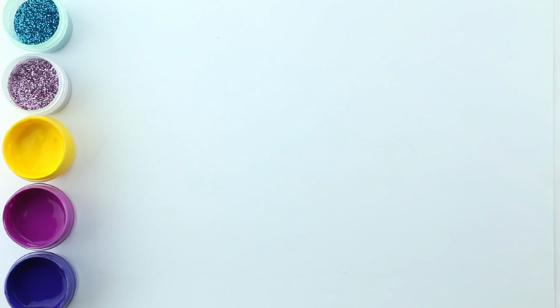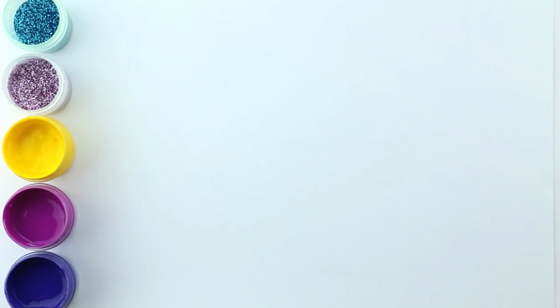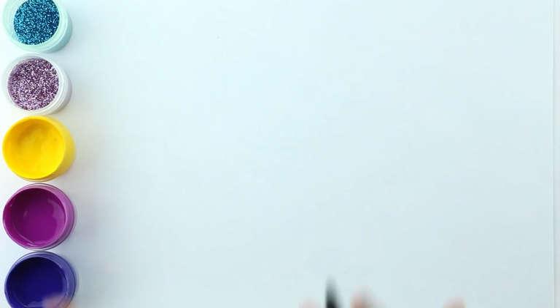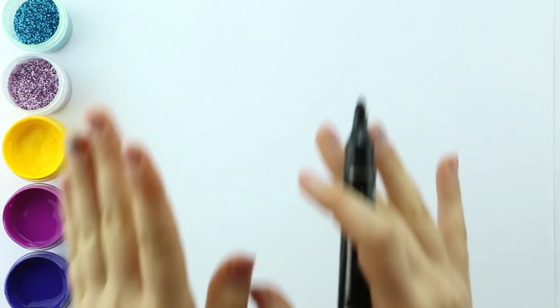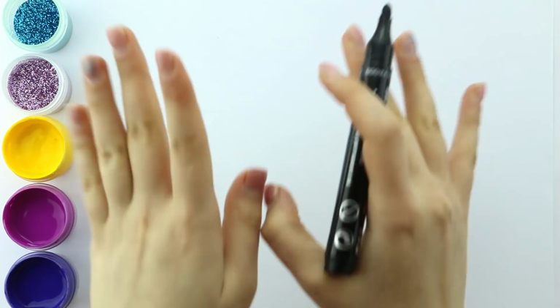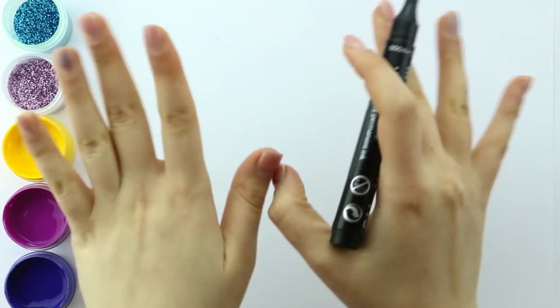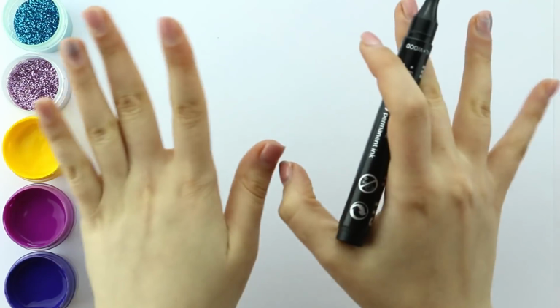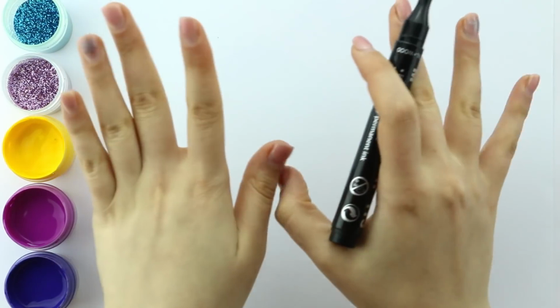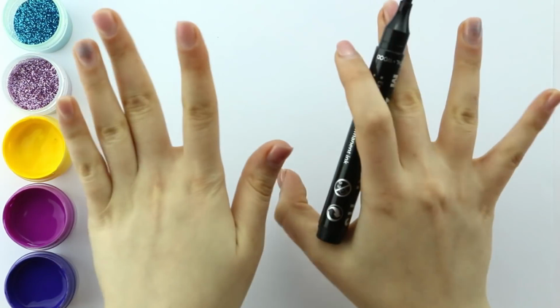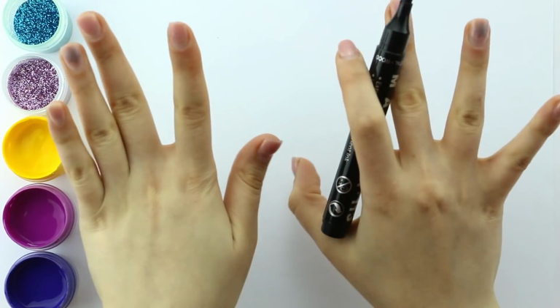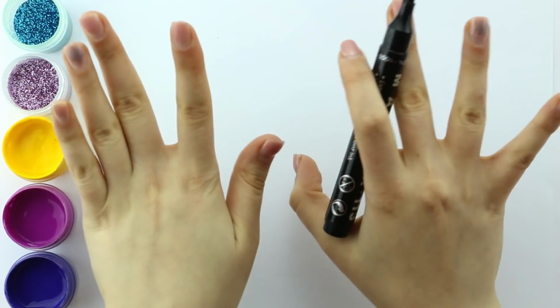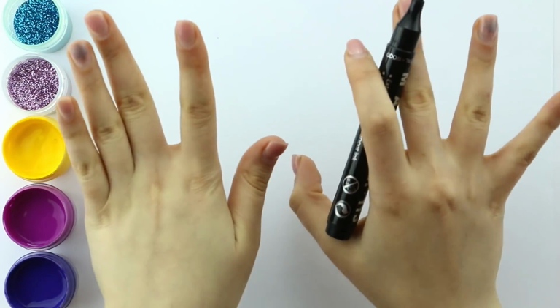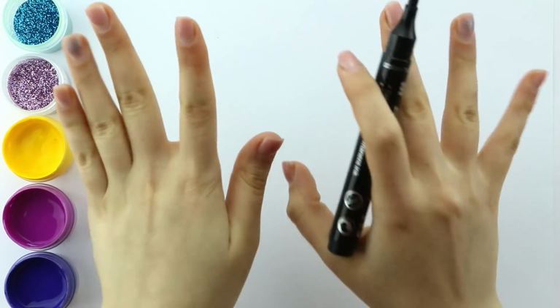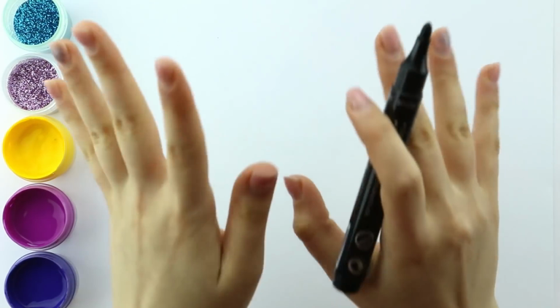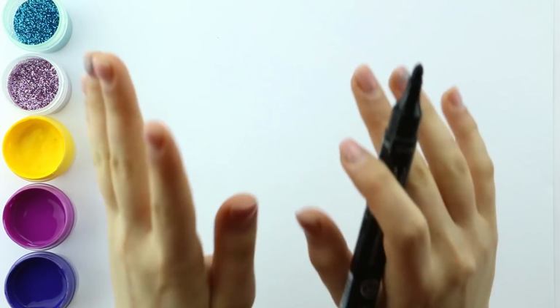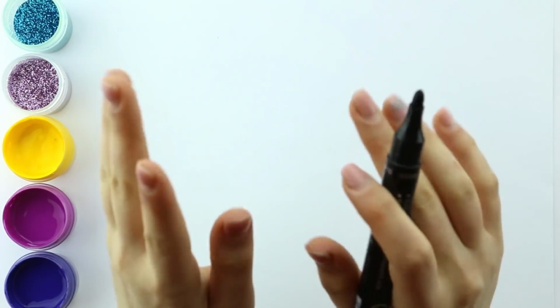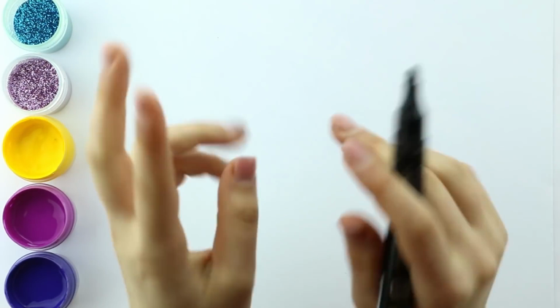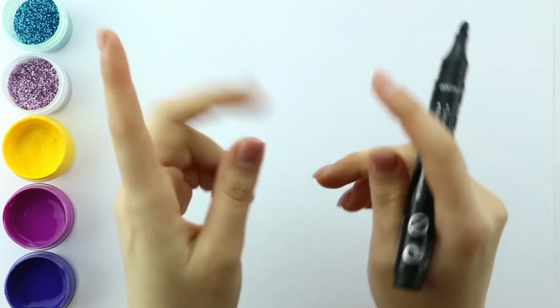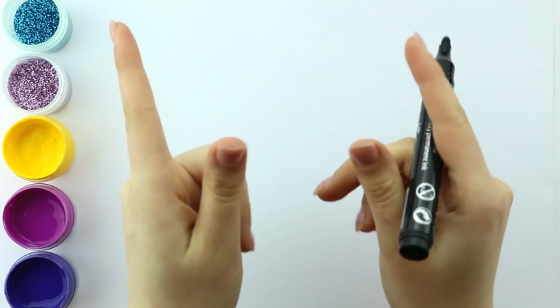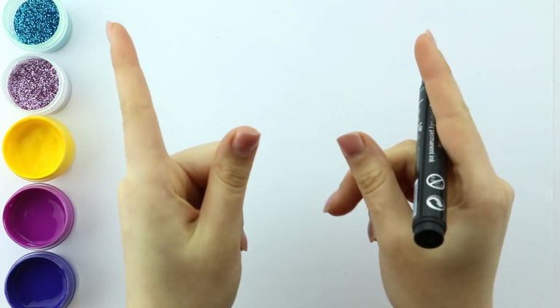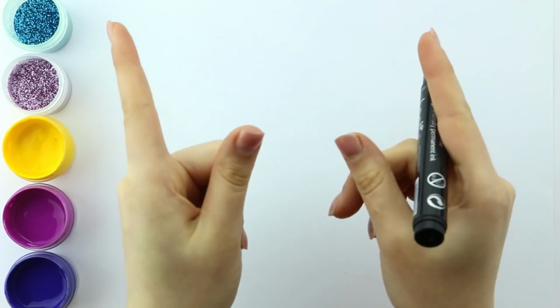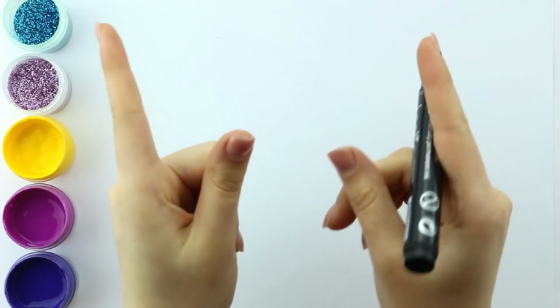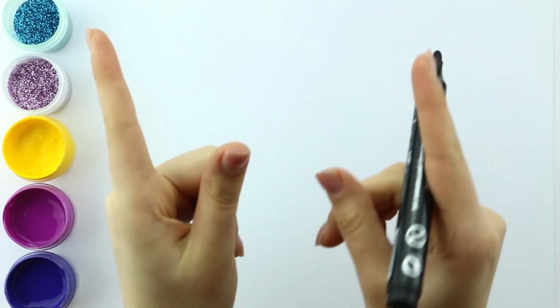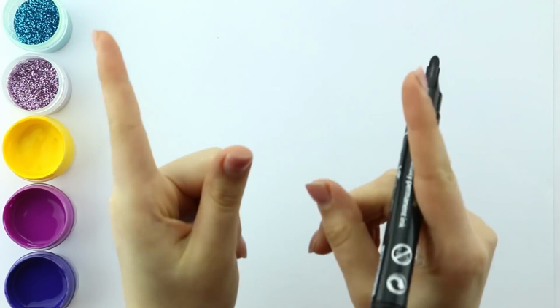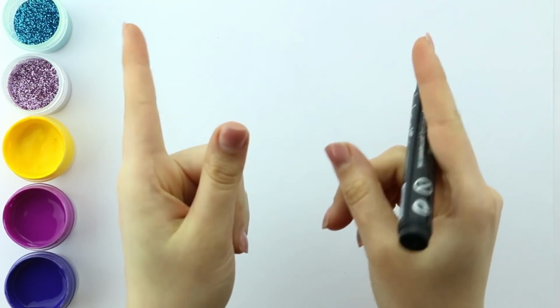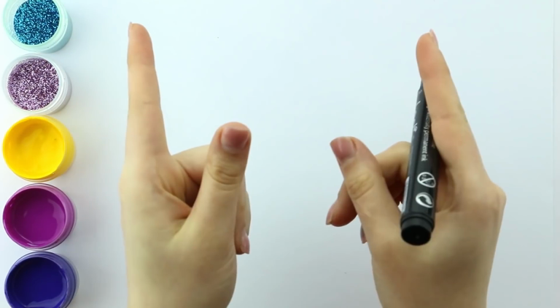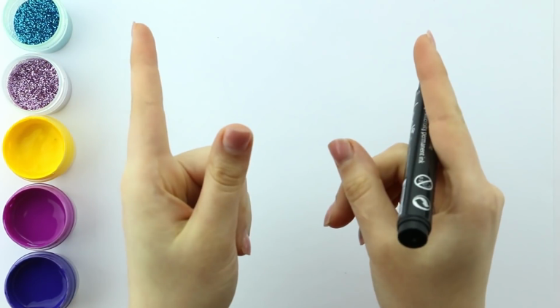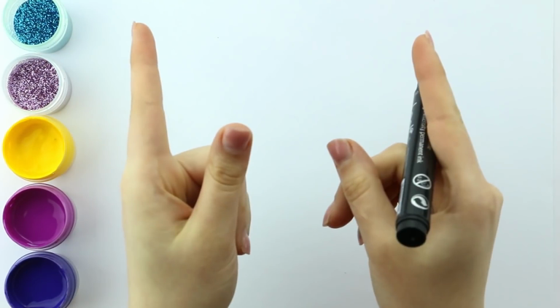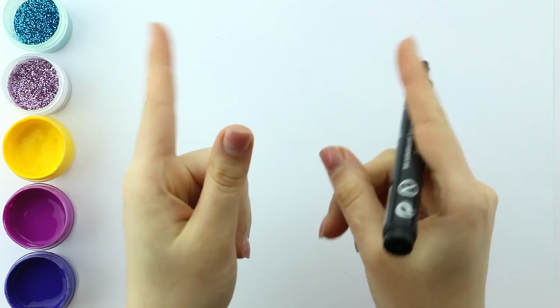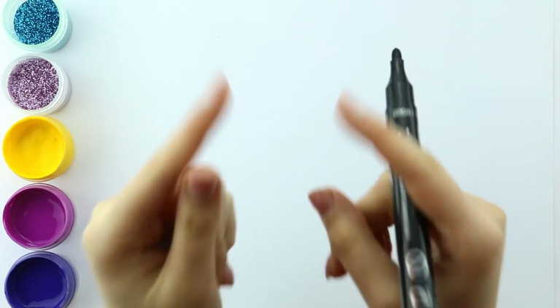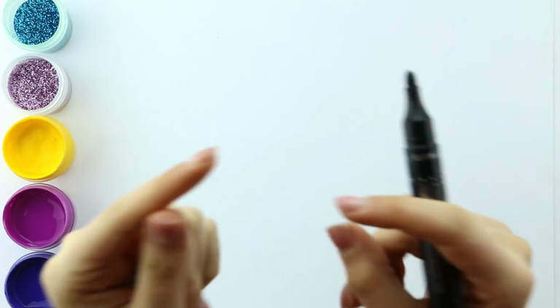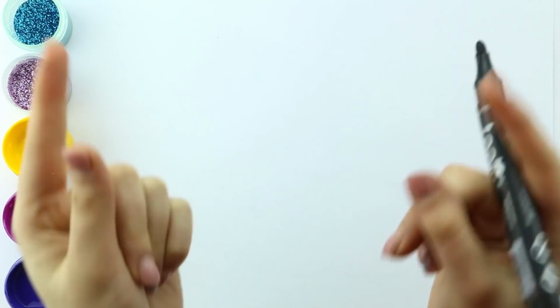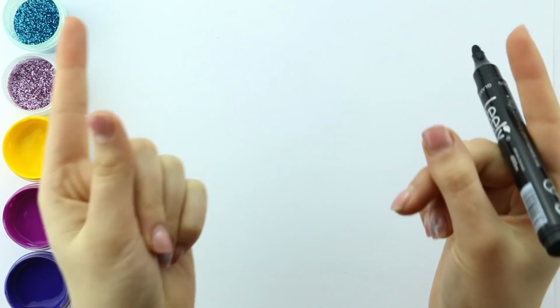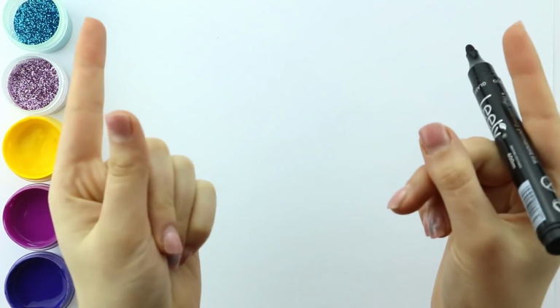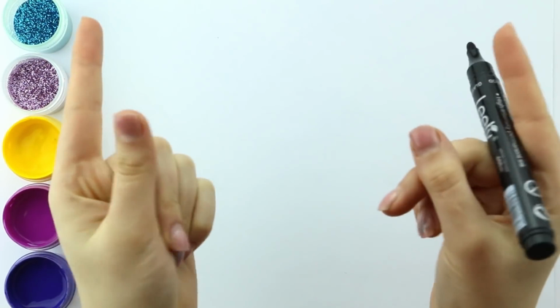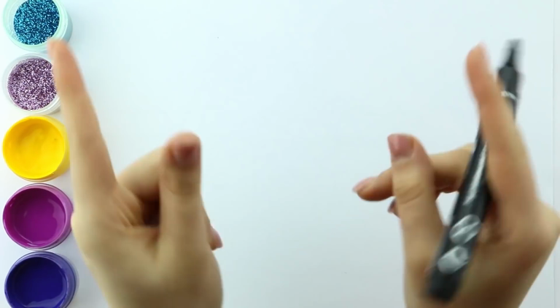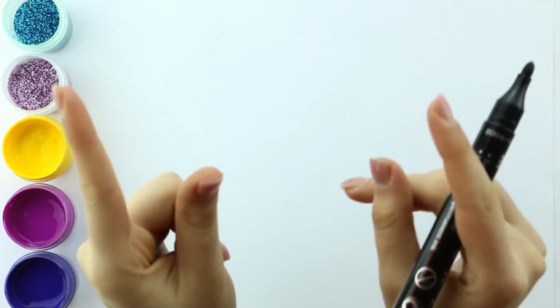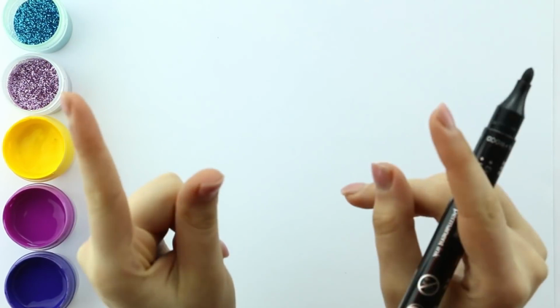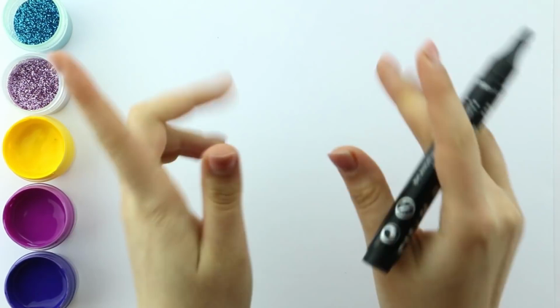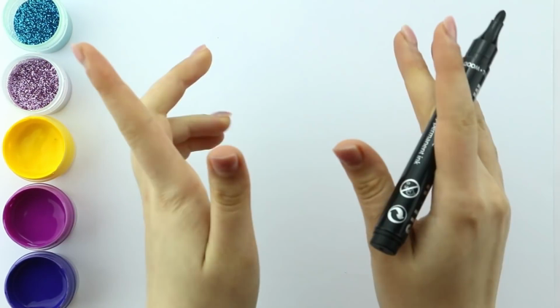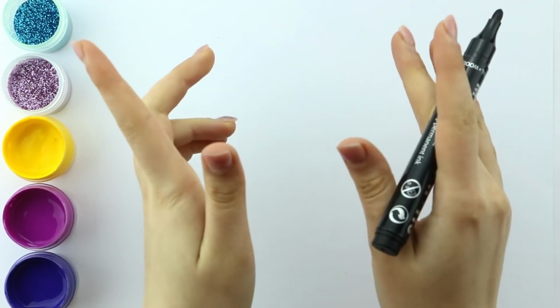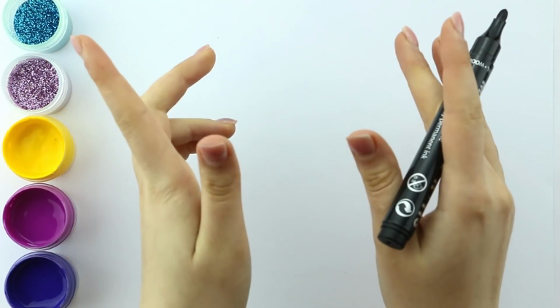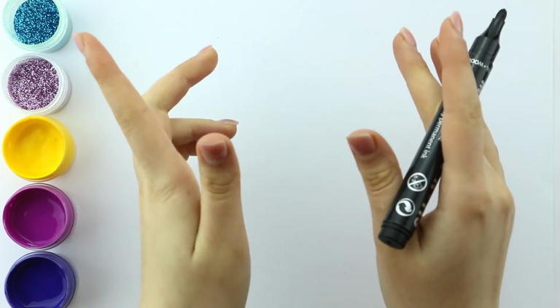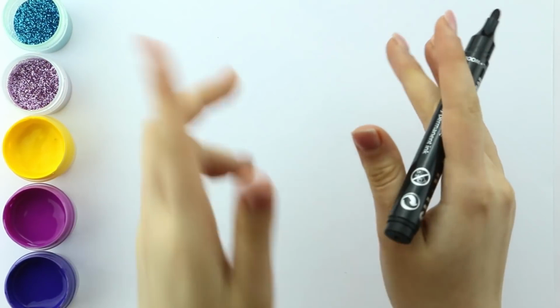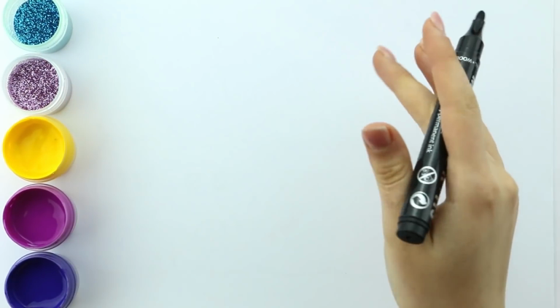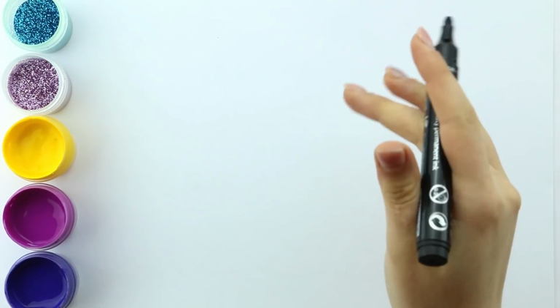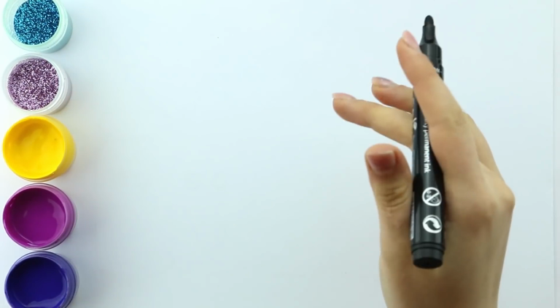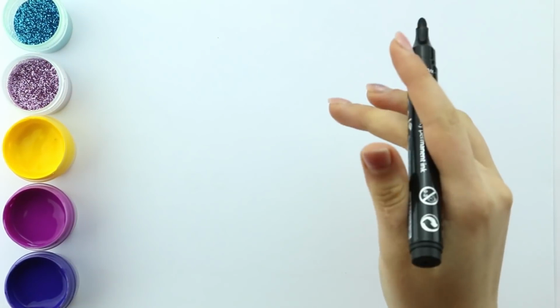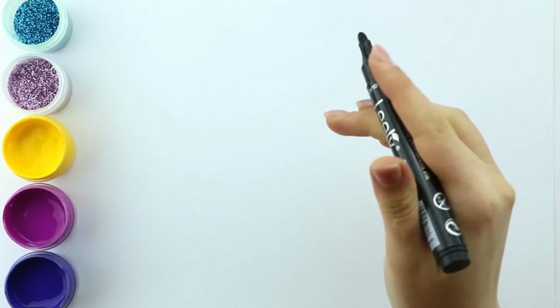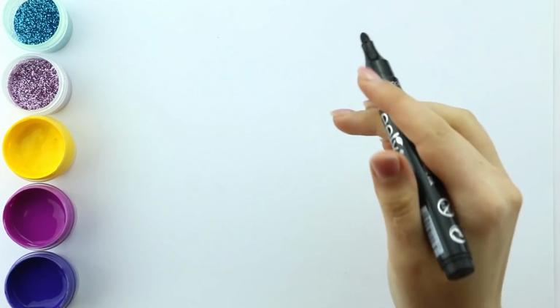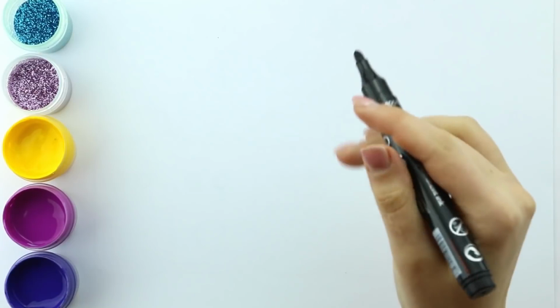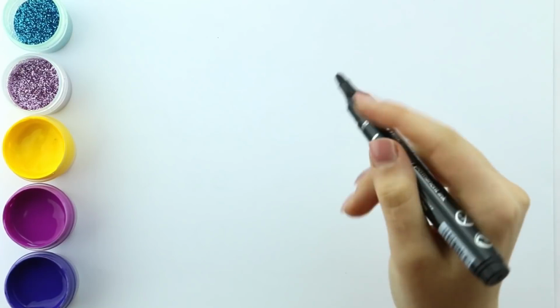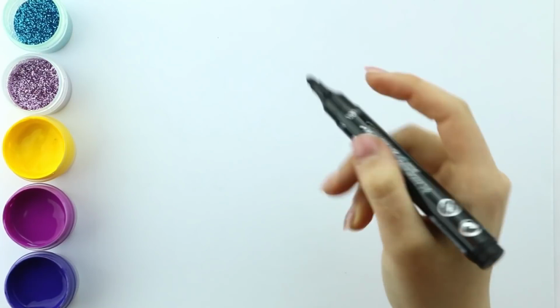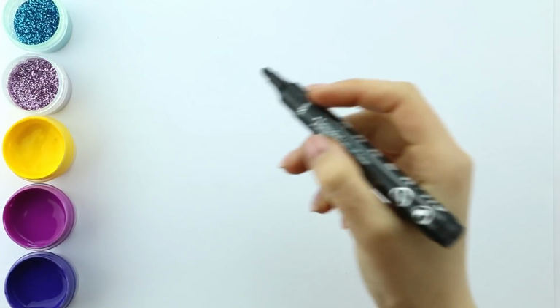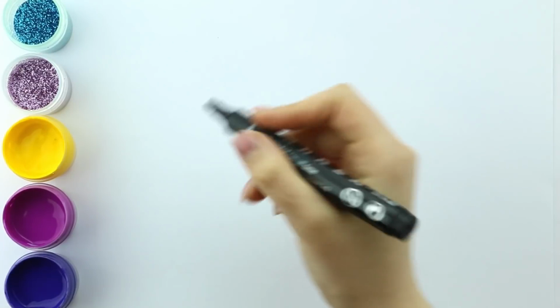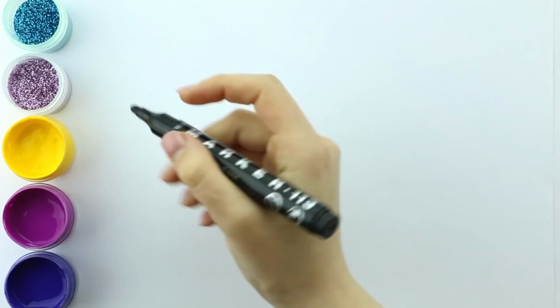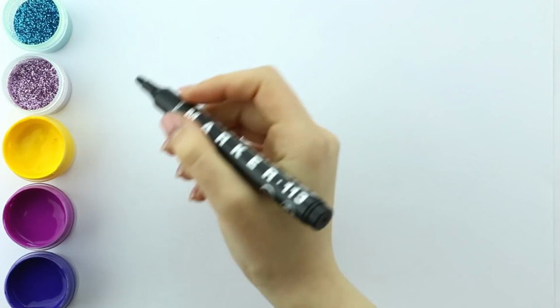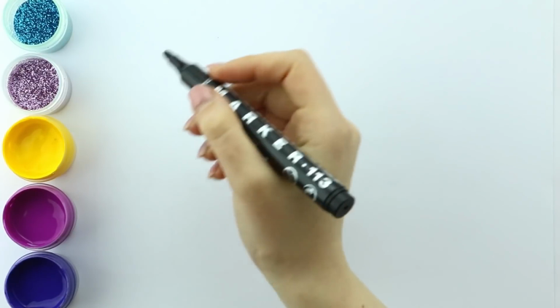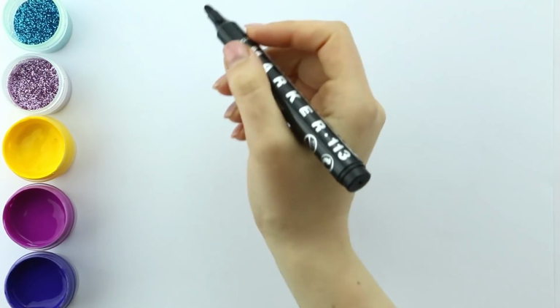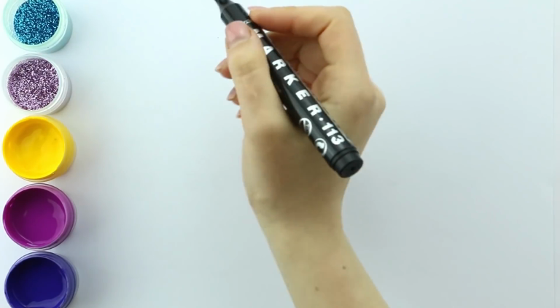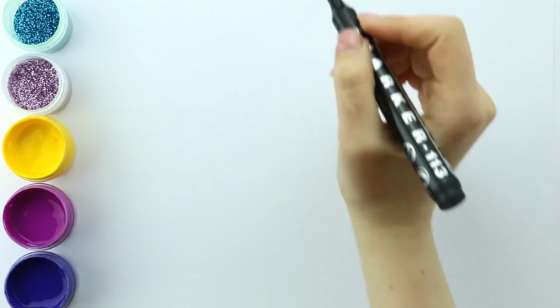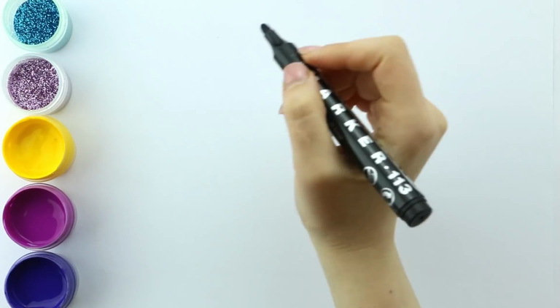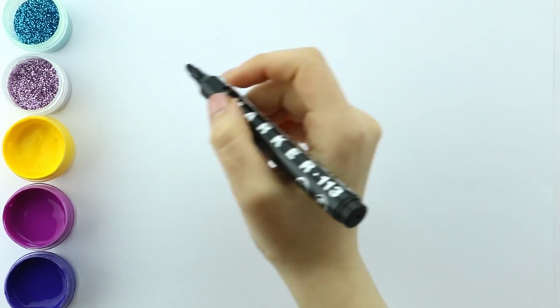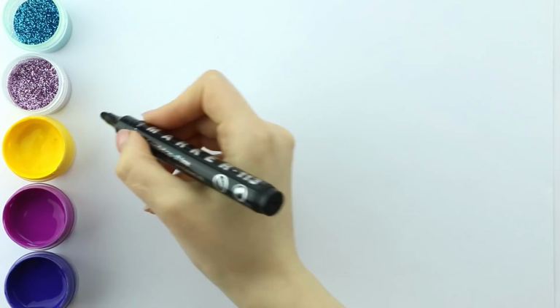Hey guys, this is Kinect. Today I'm gonna draw a baby bottle. Let's start!